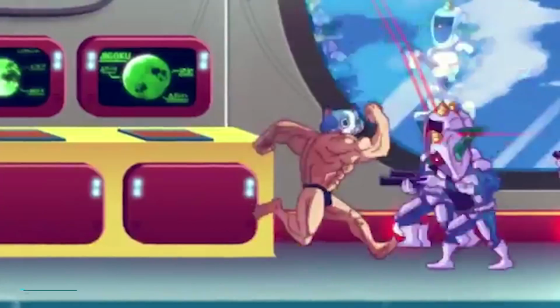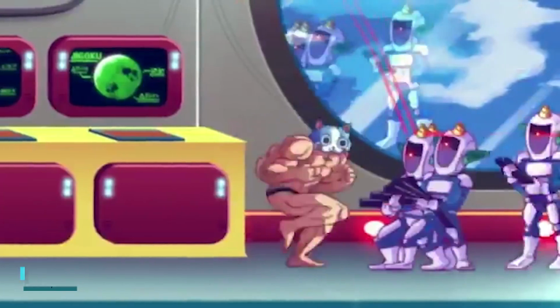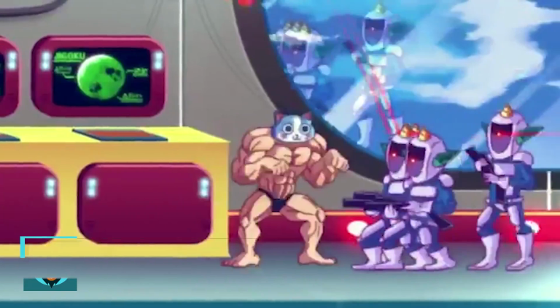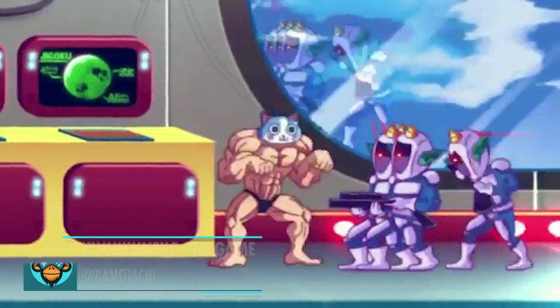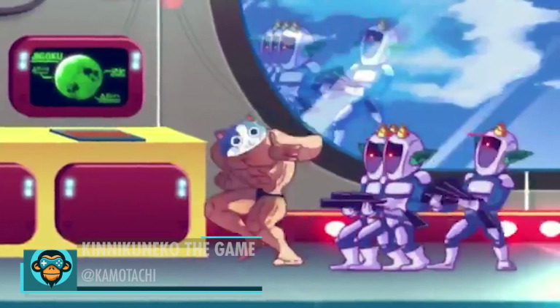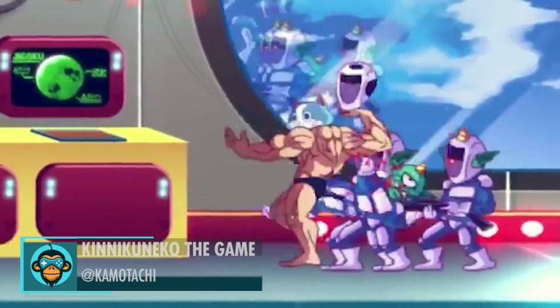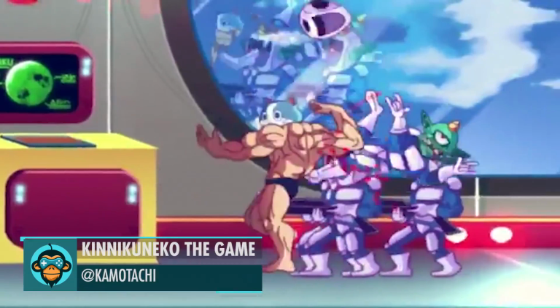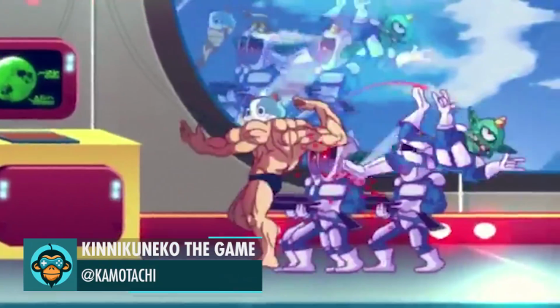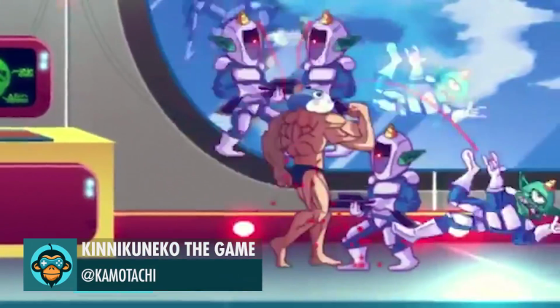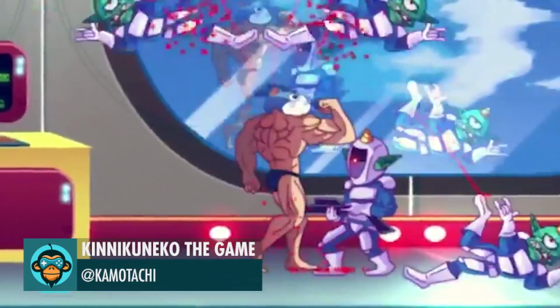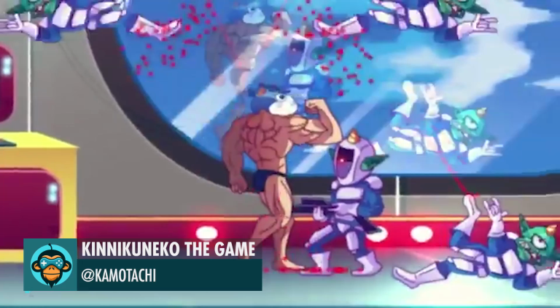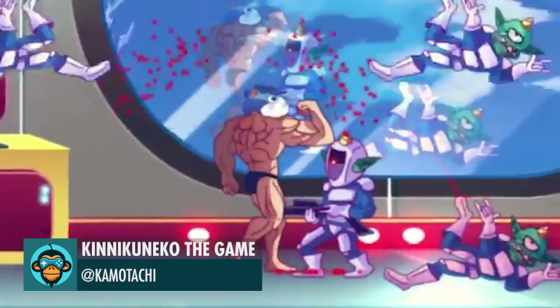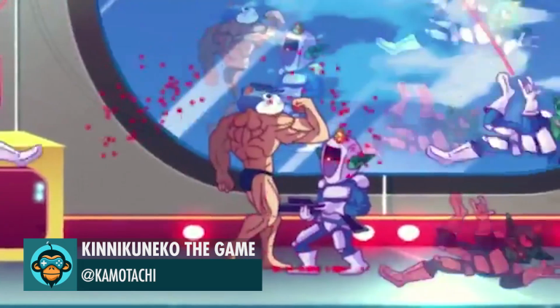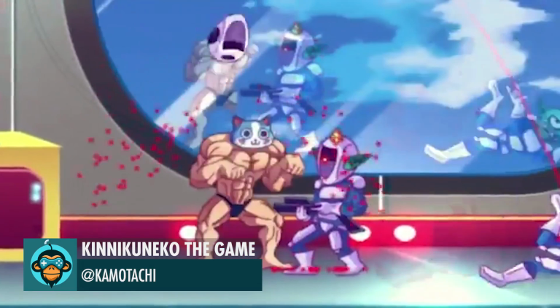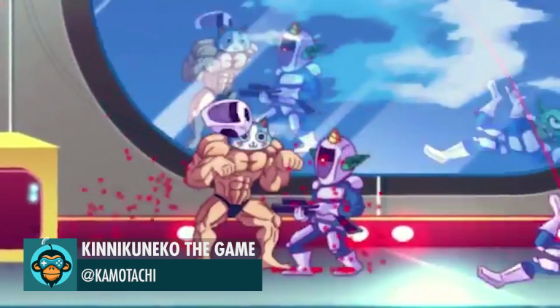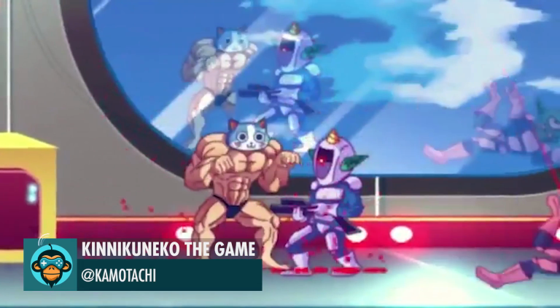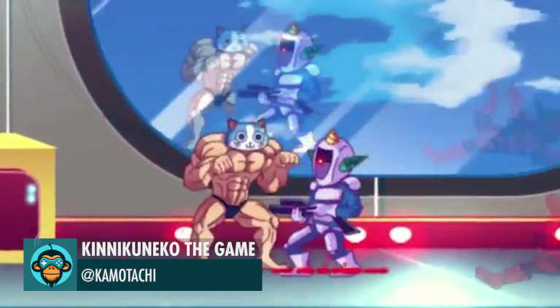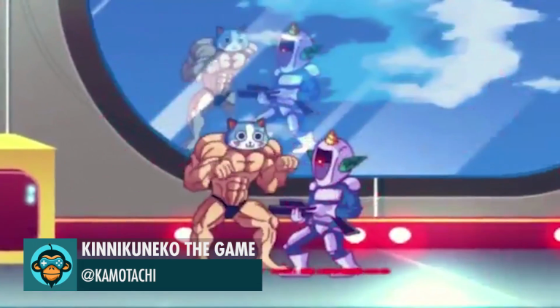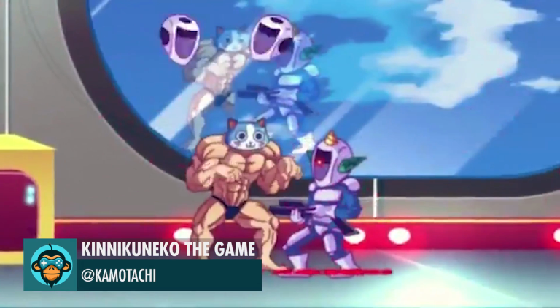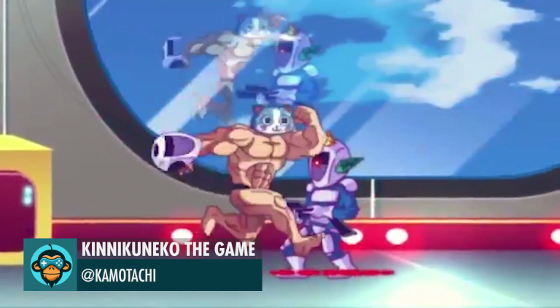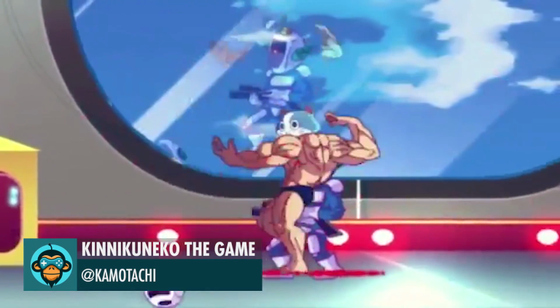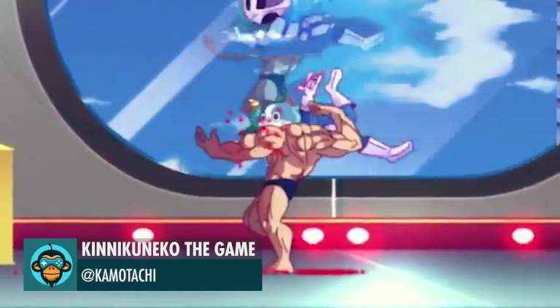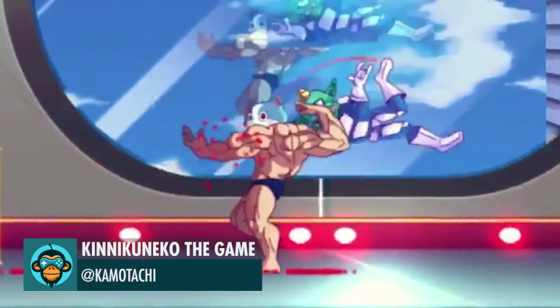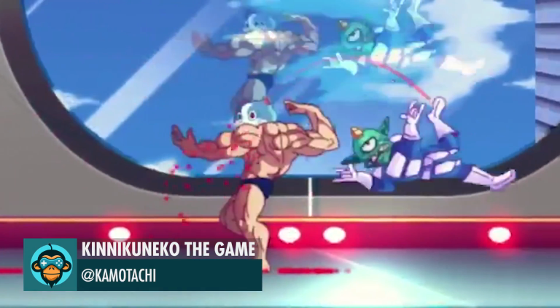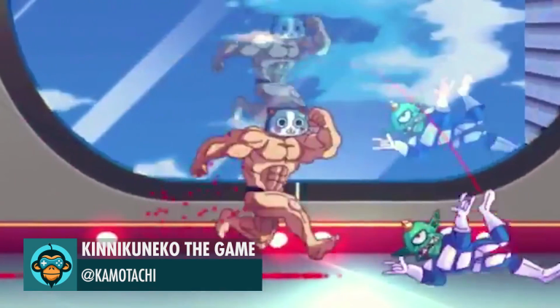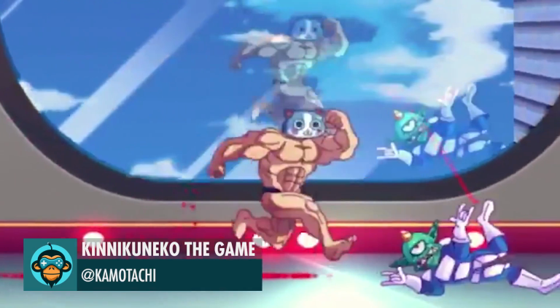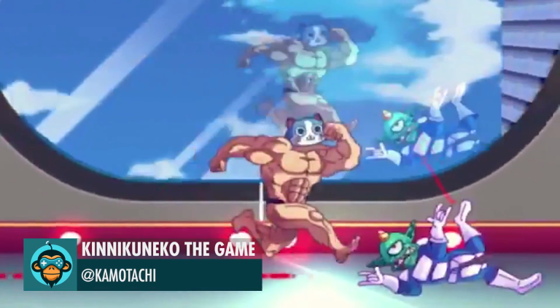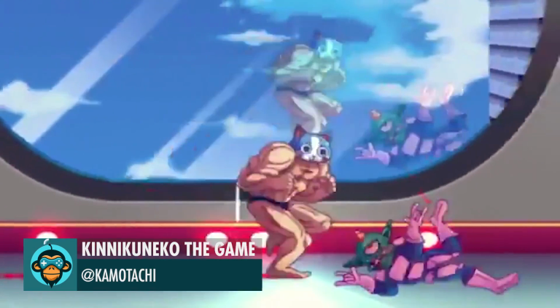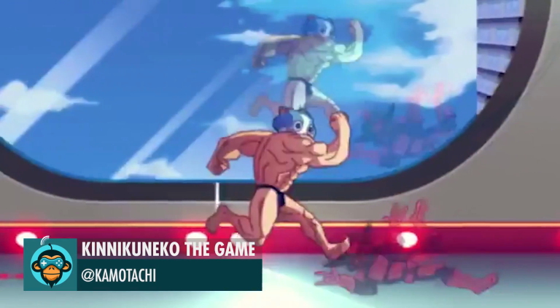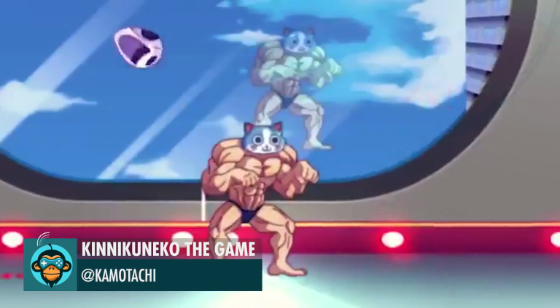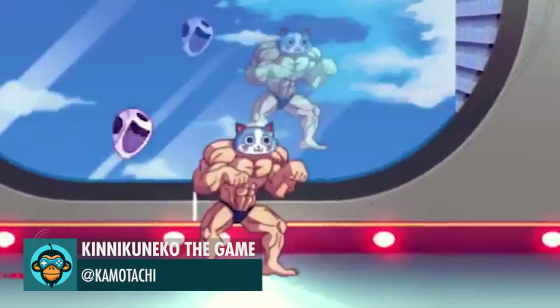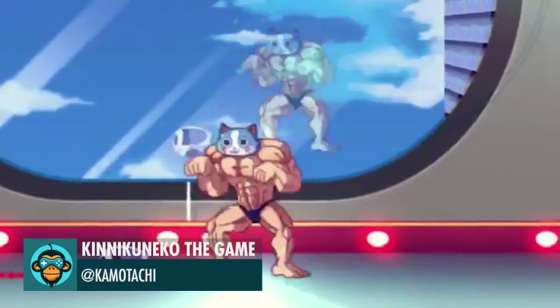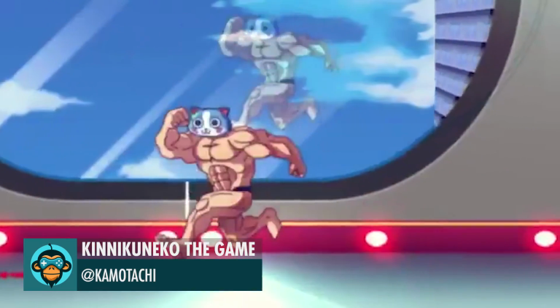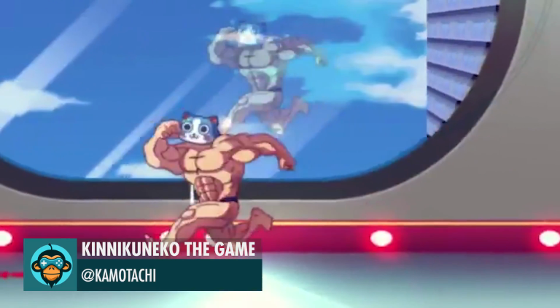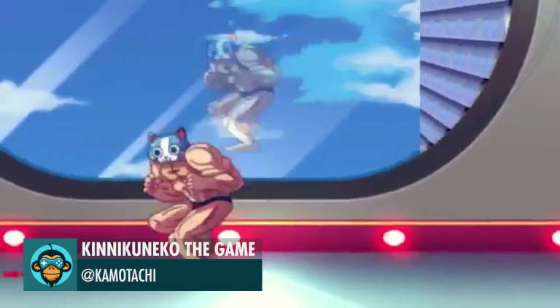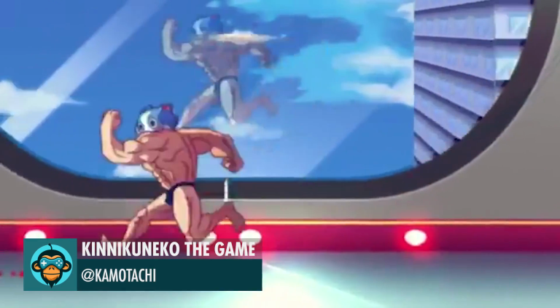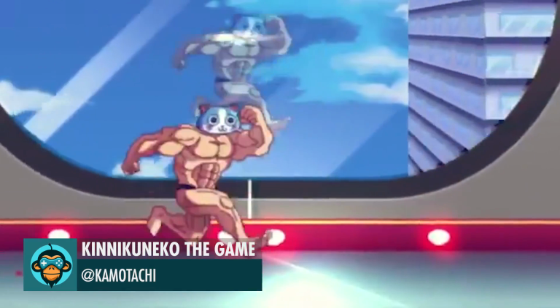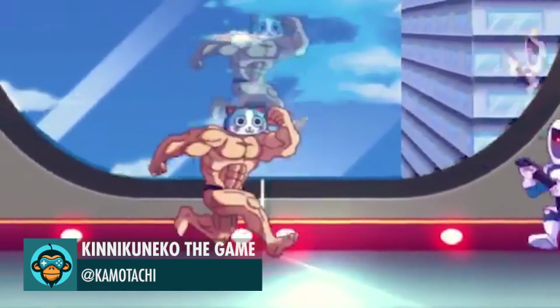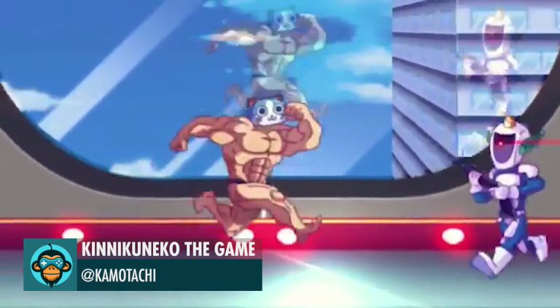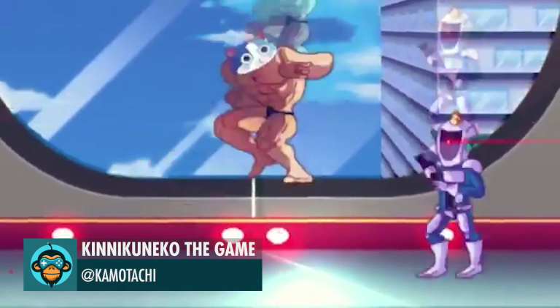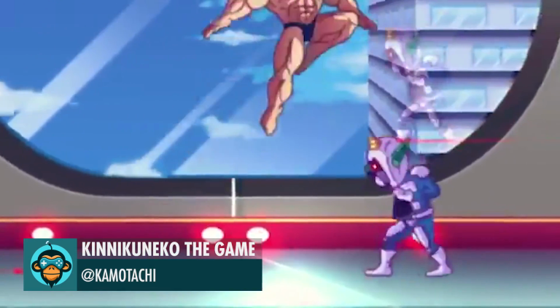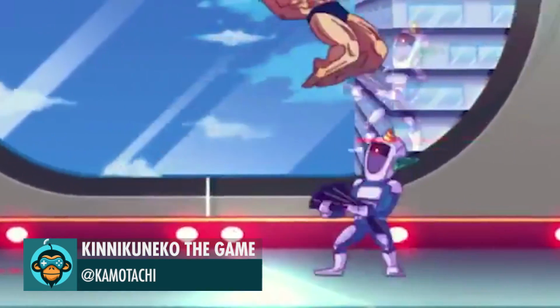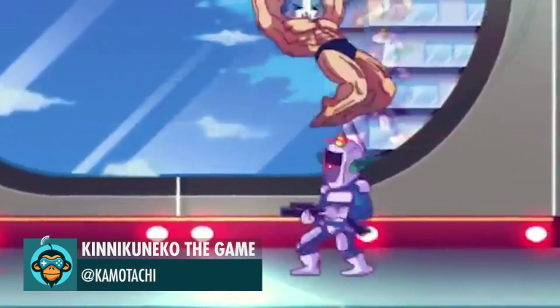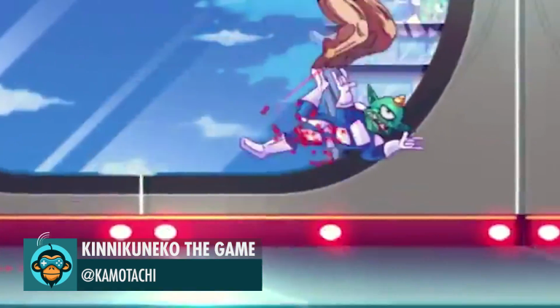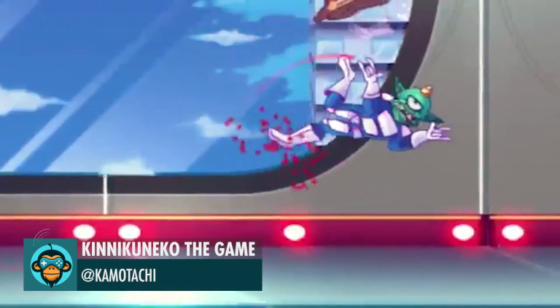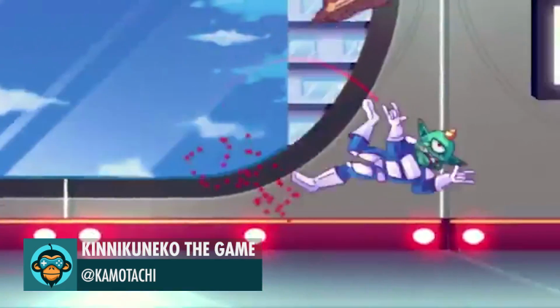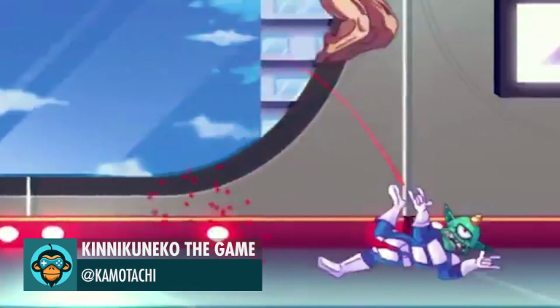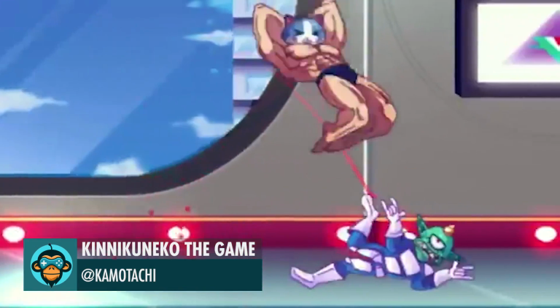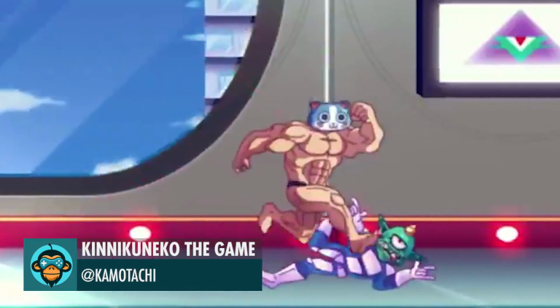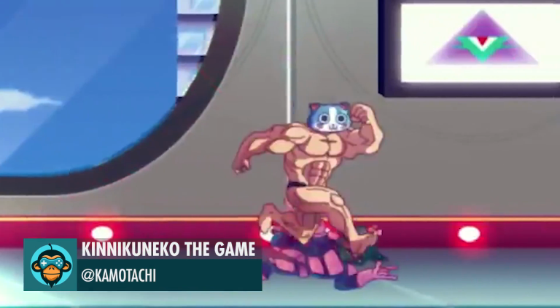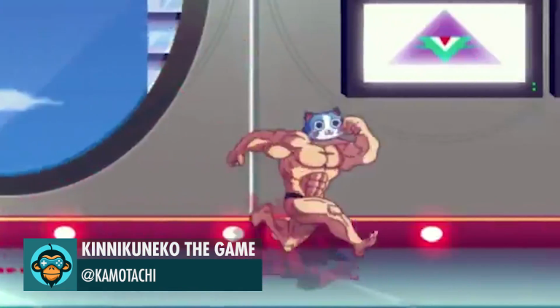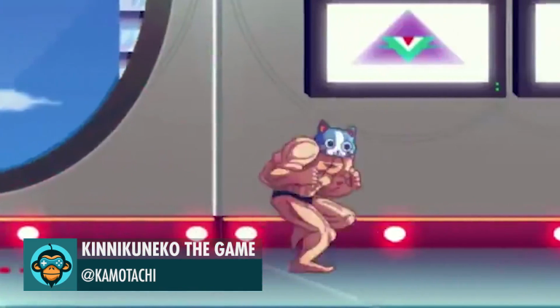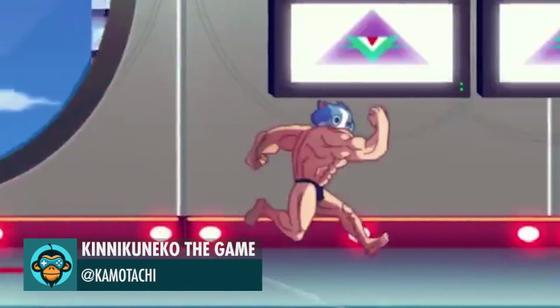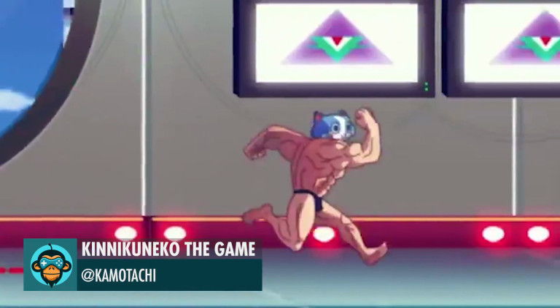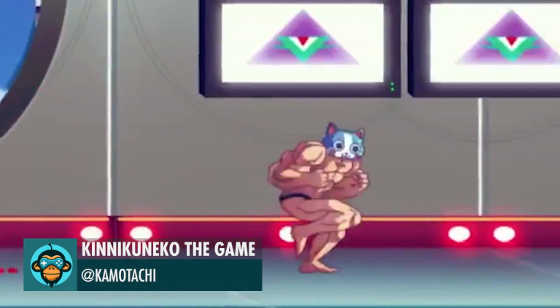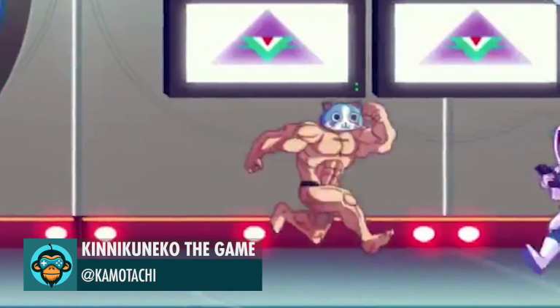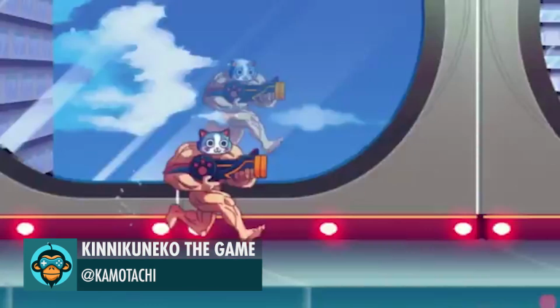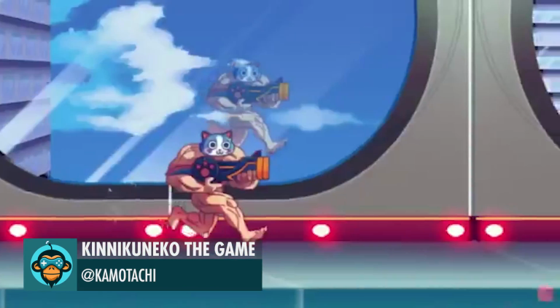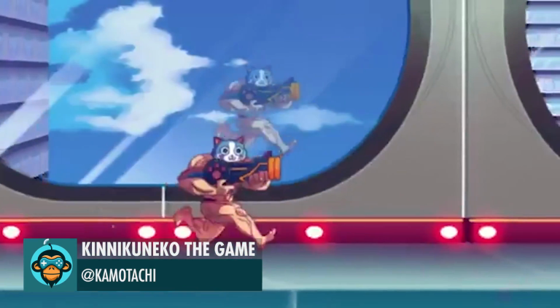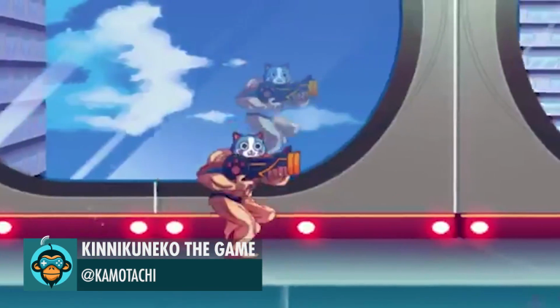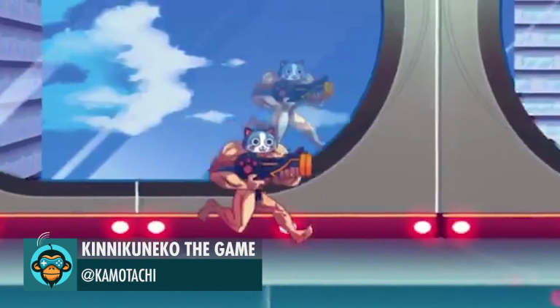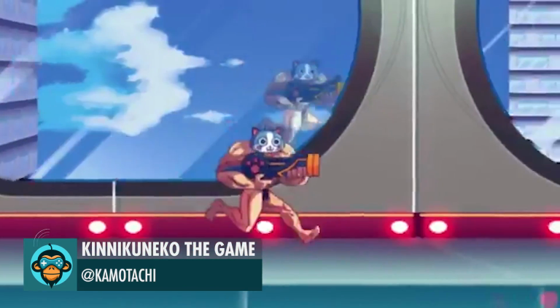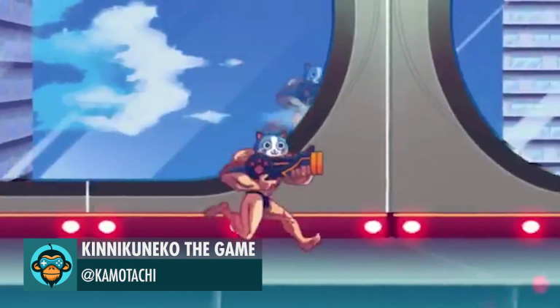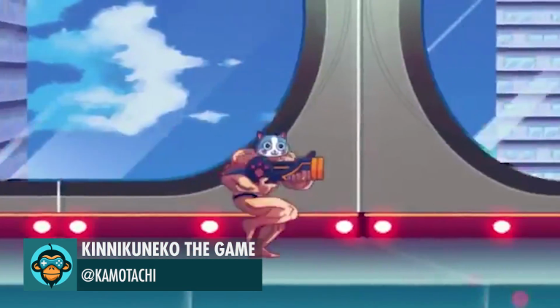Leading off, Kinakuenco gets my vote for the game of the year. It's simply awesome.